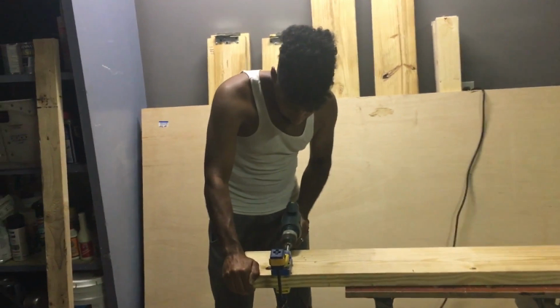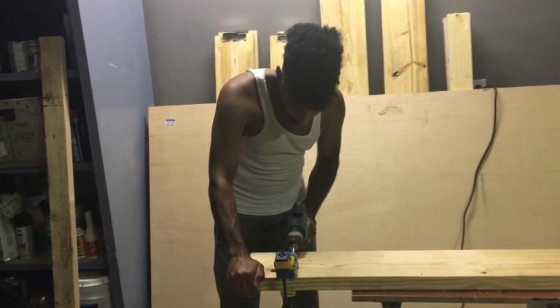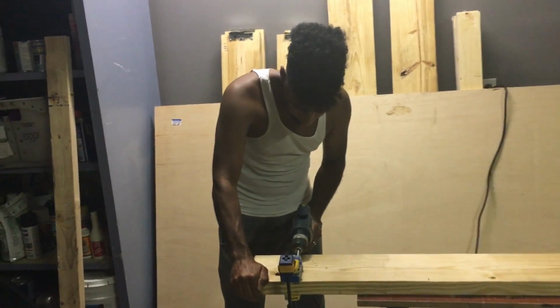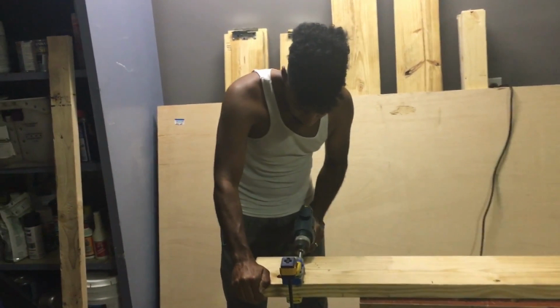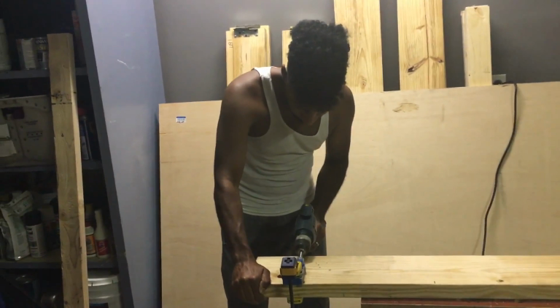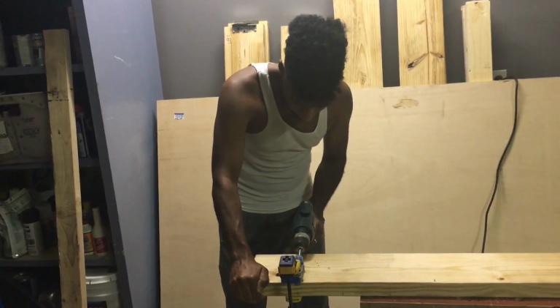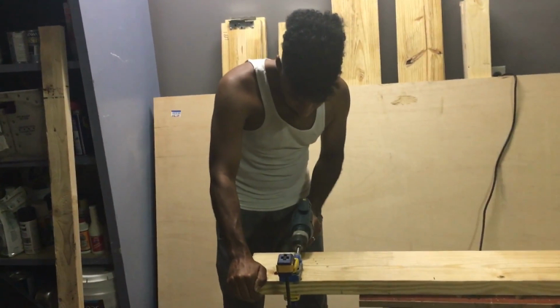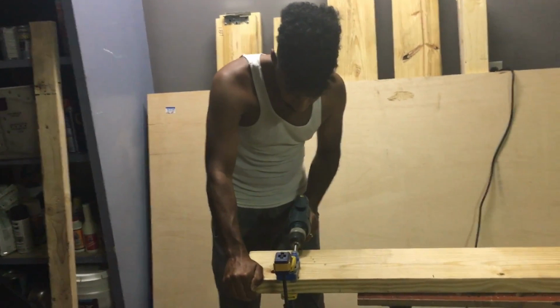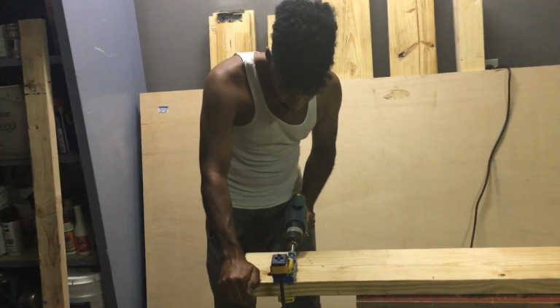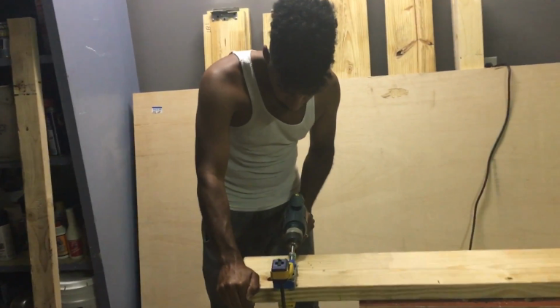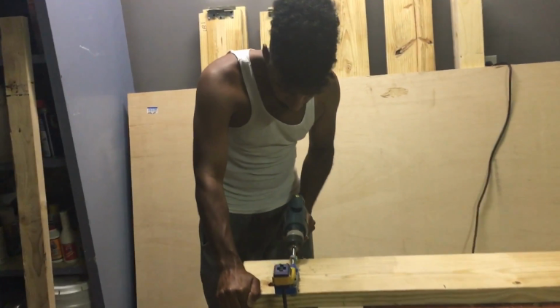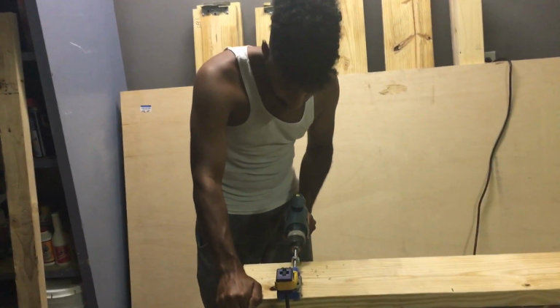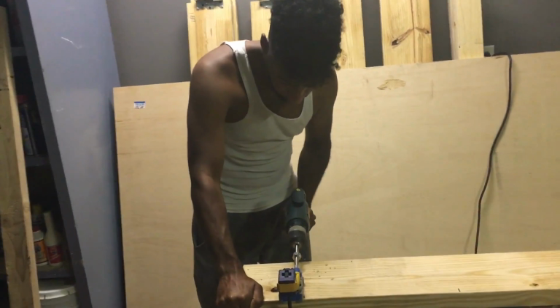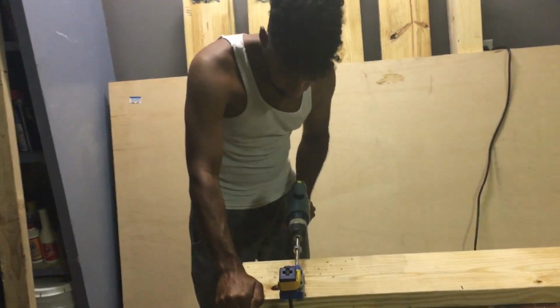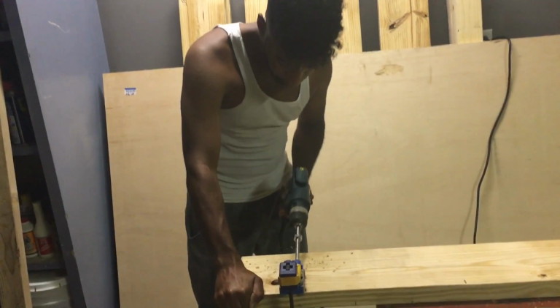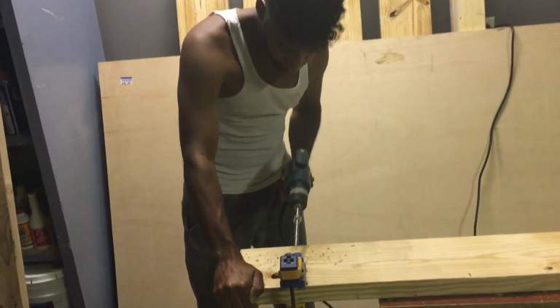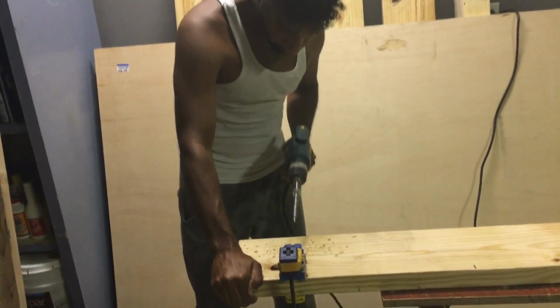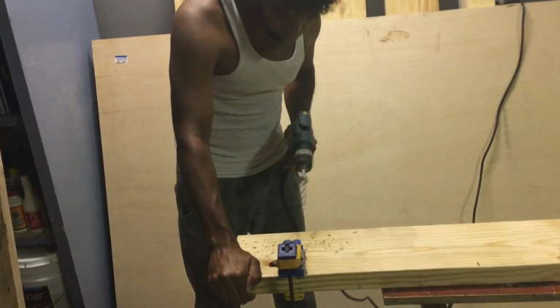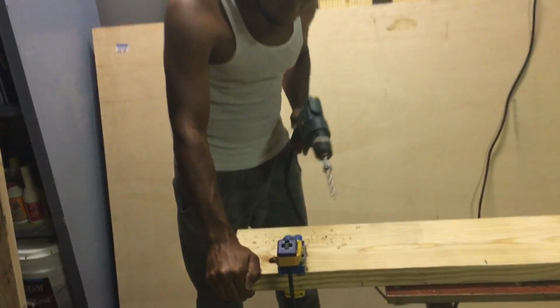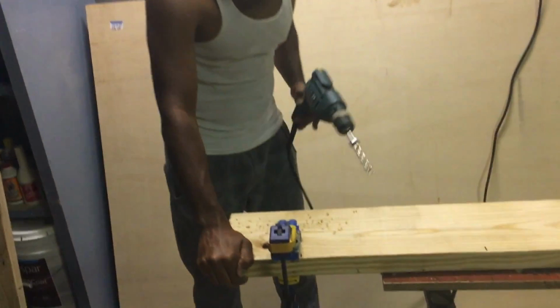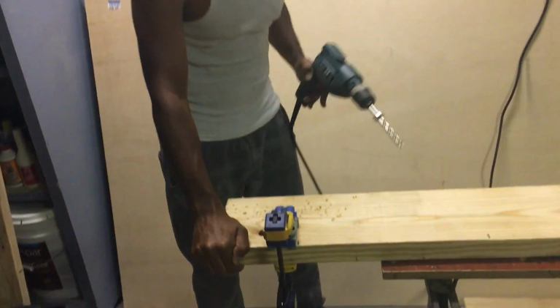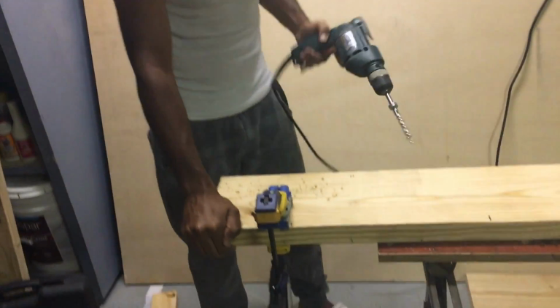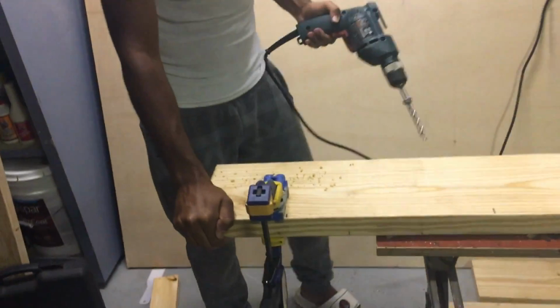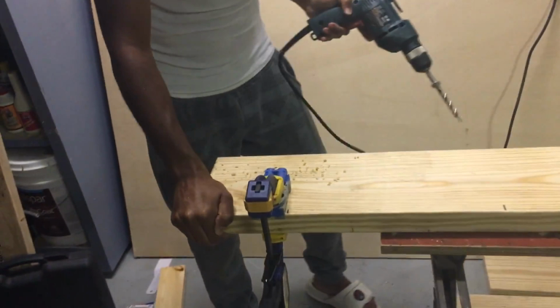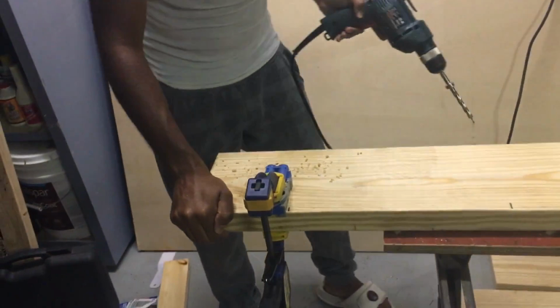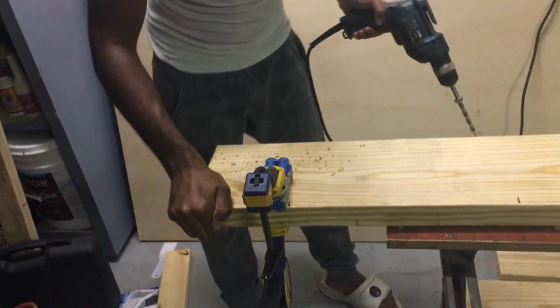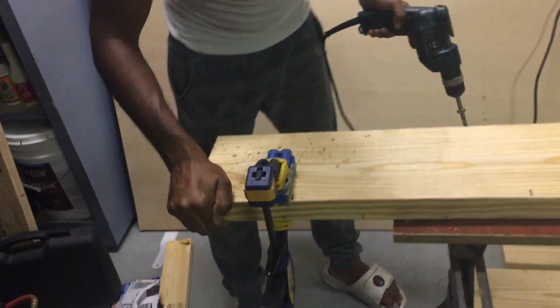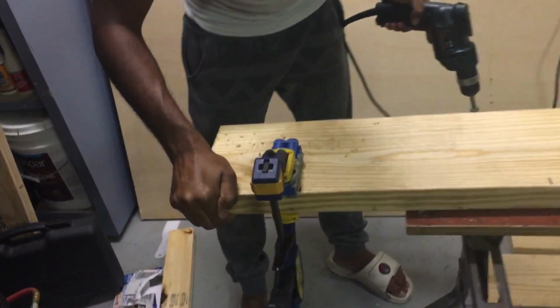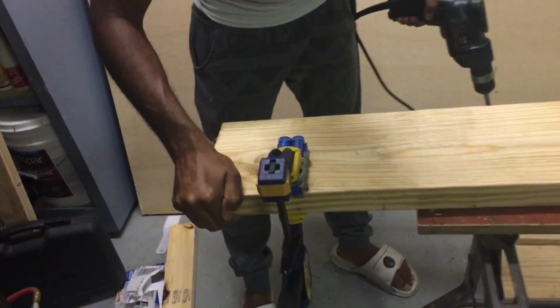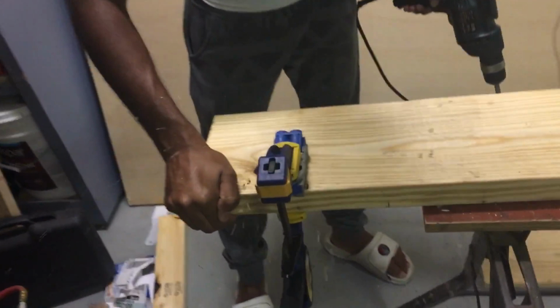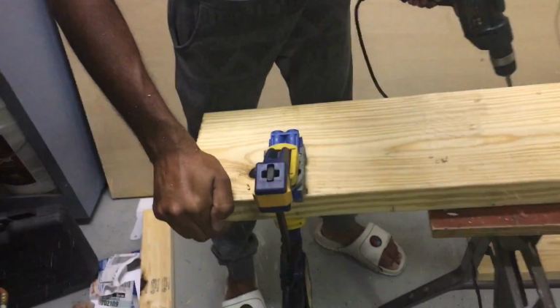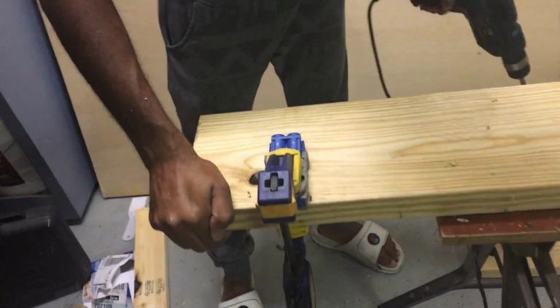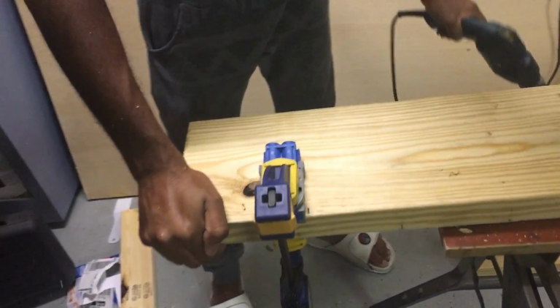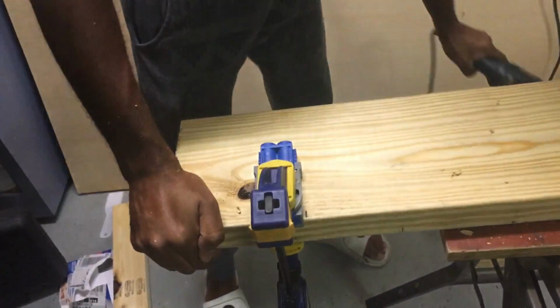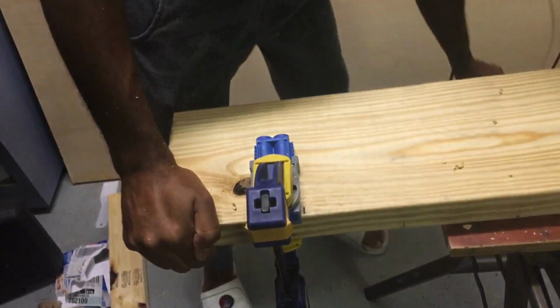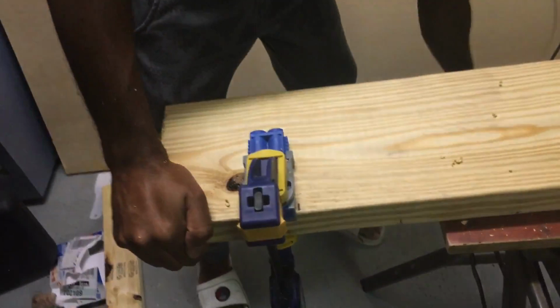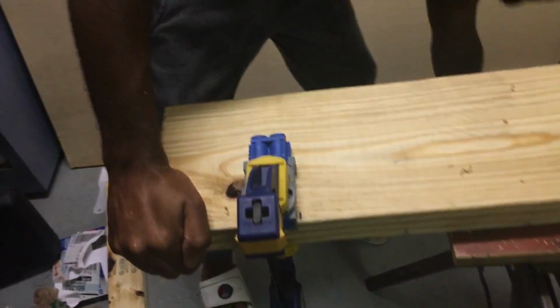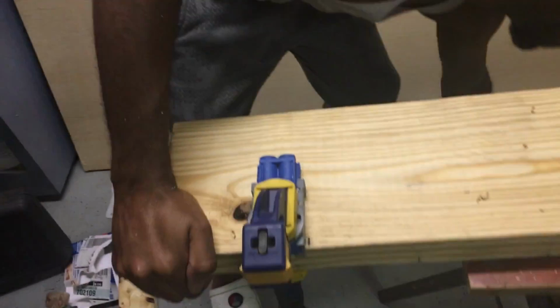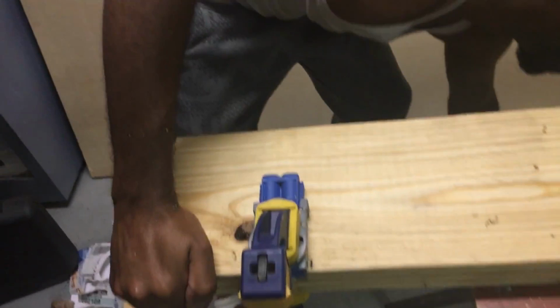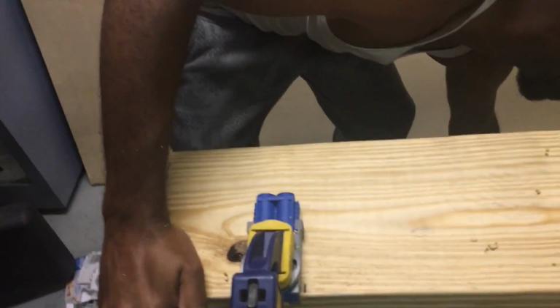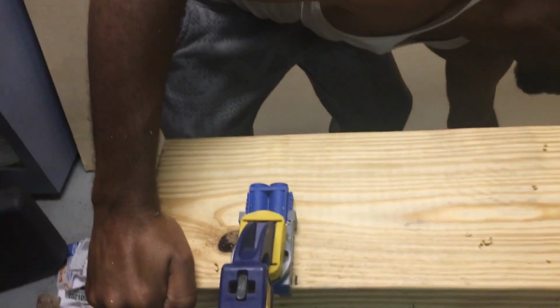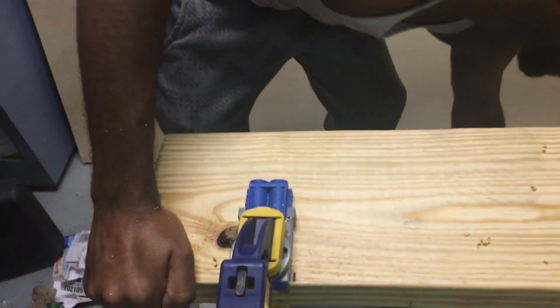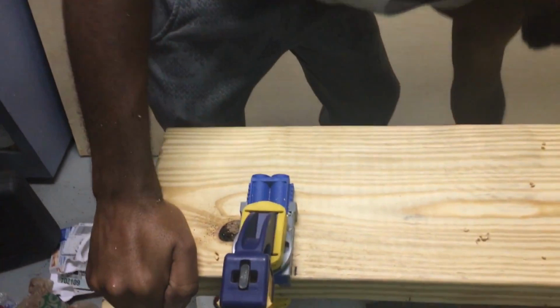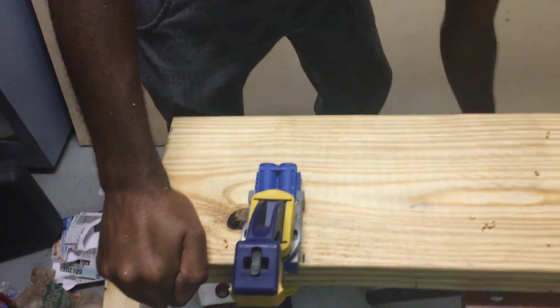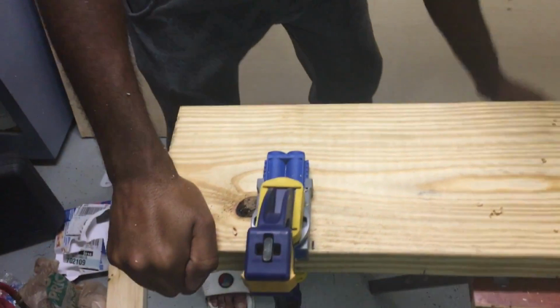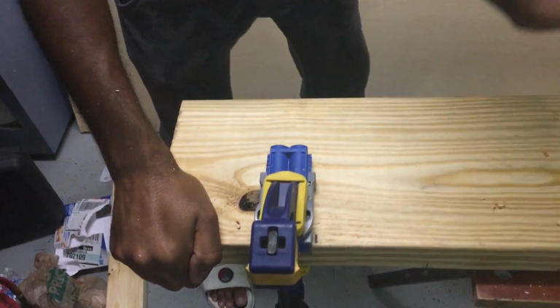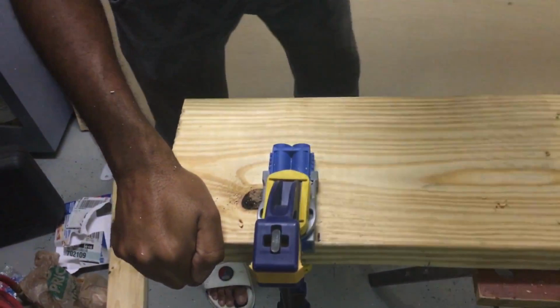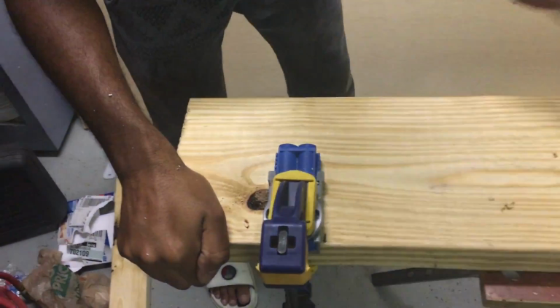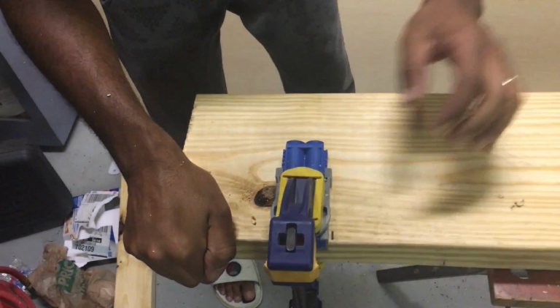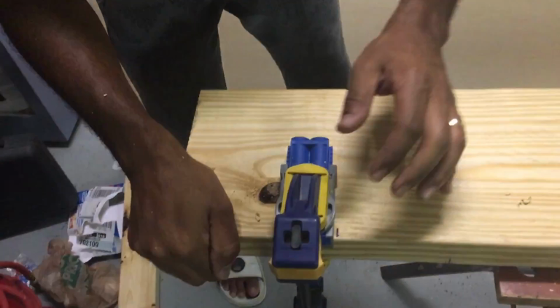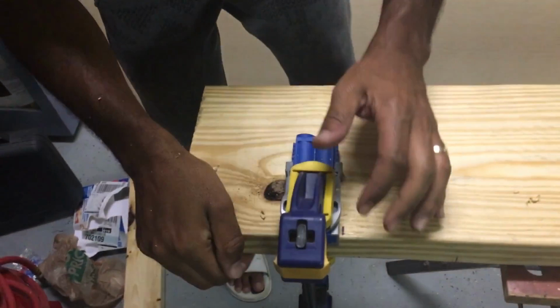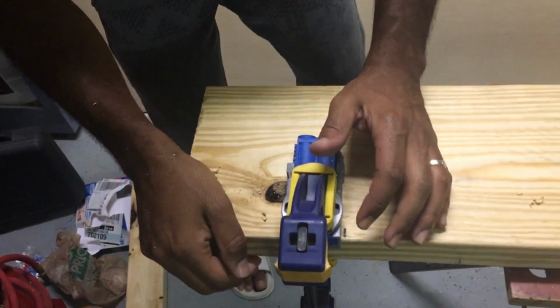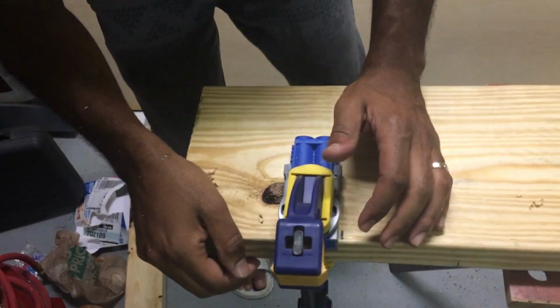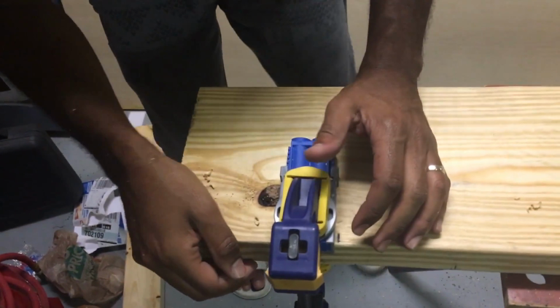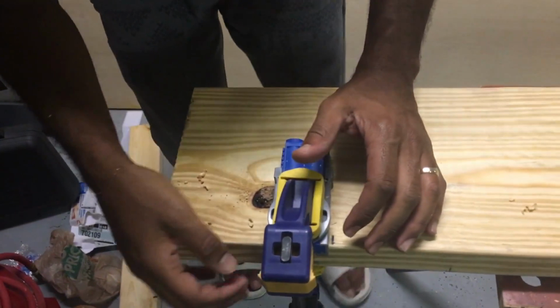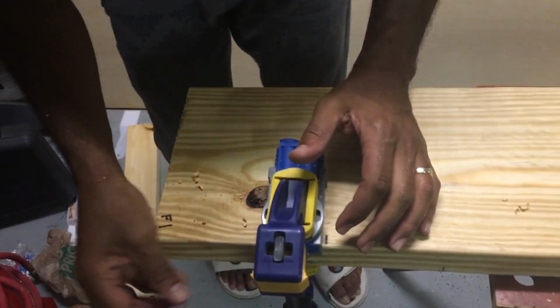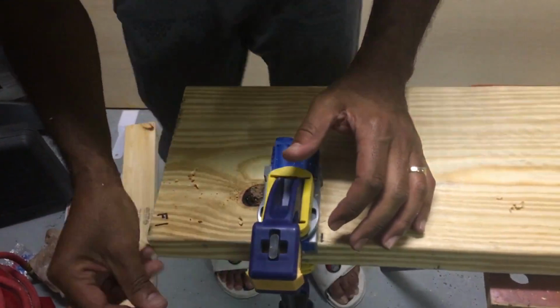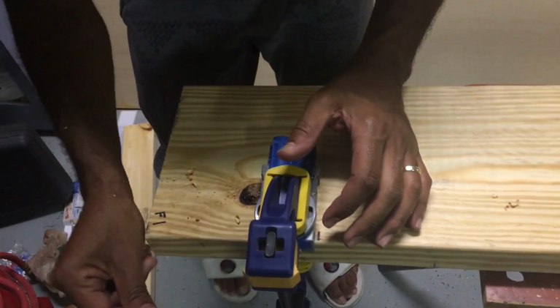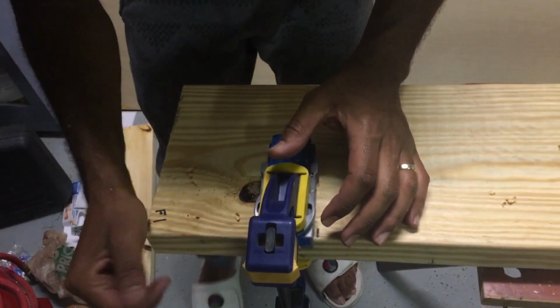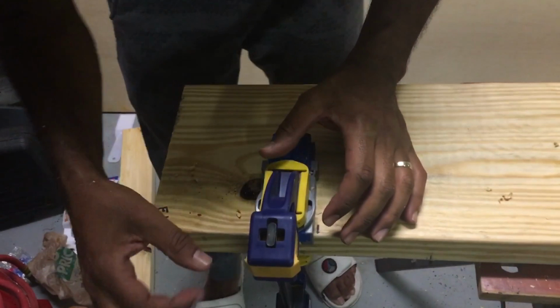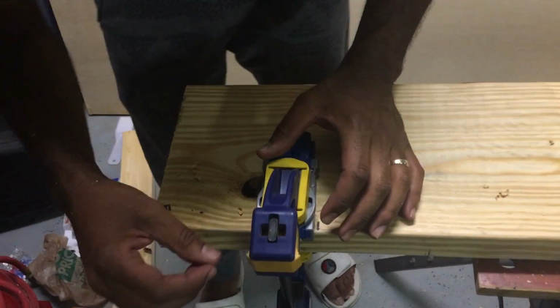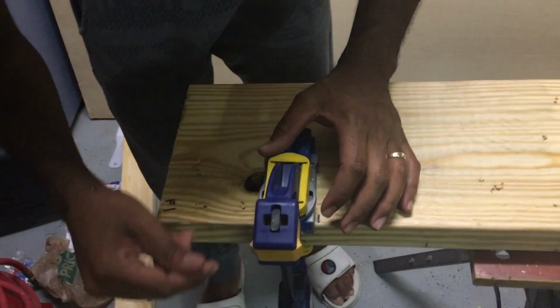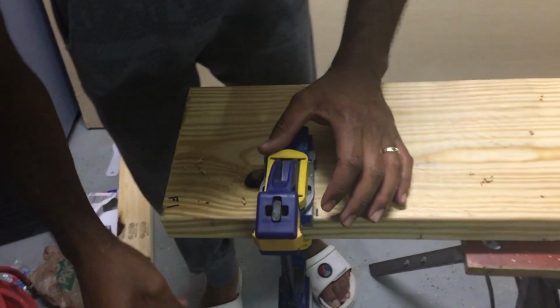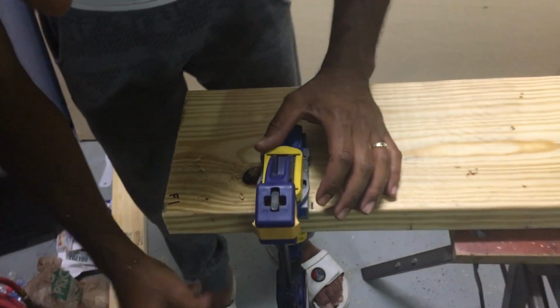Welcome, everyone. Here we are — we're gonna build us a dining room table.